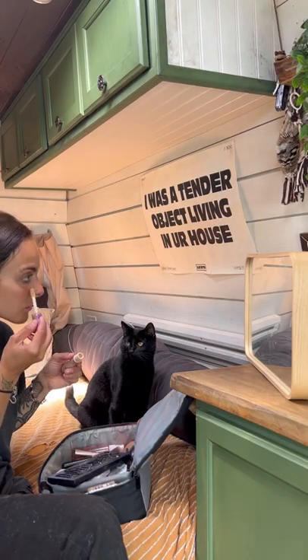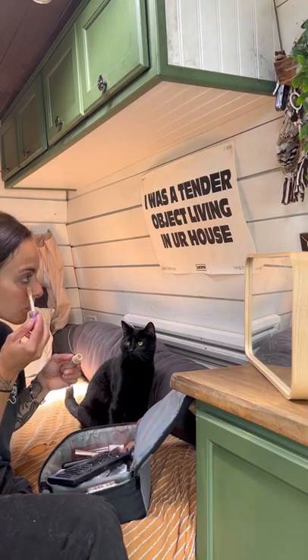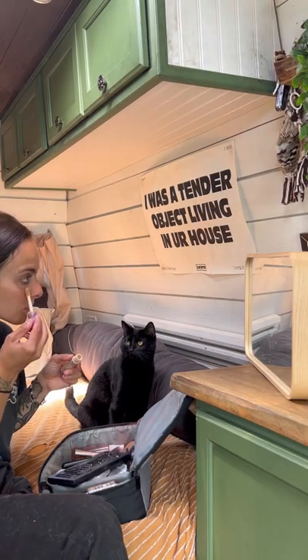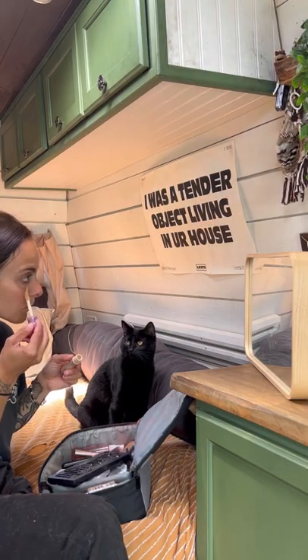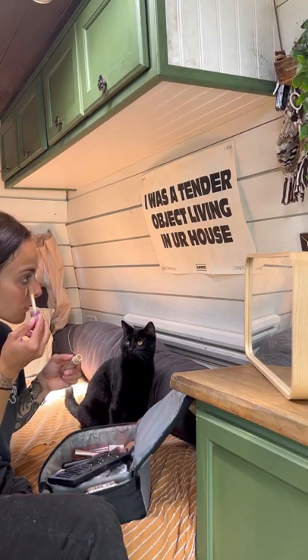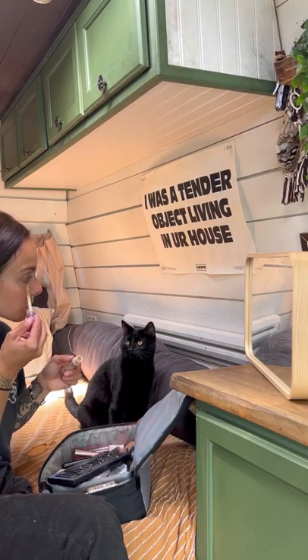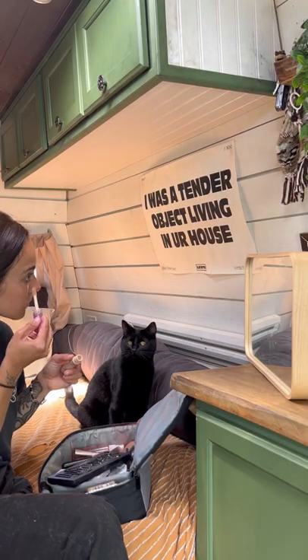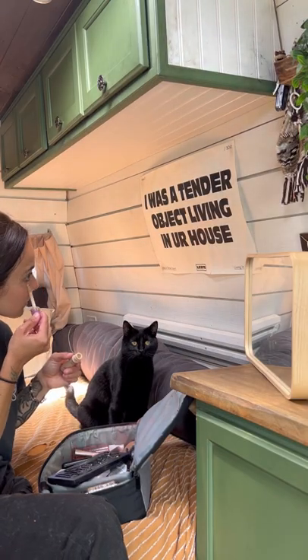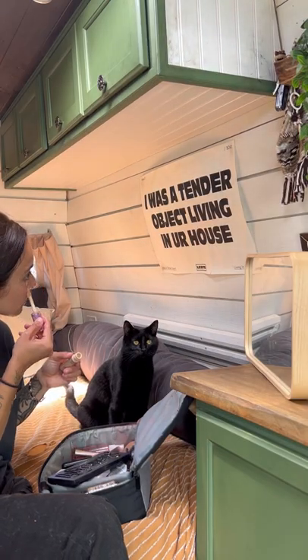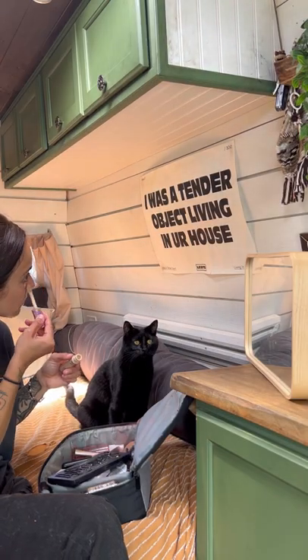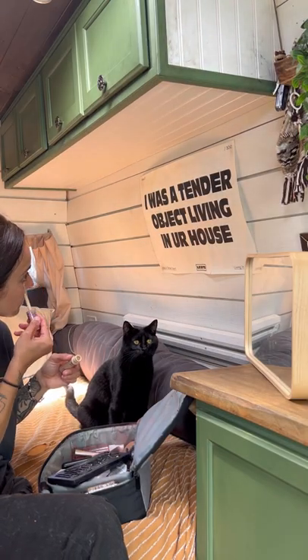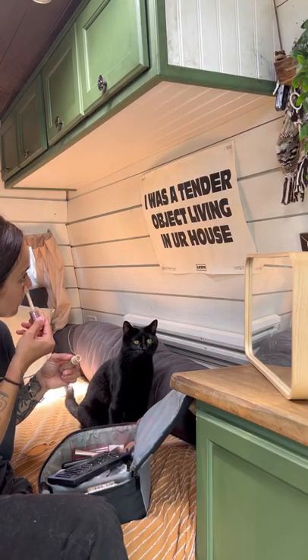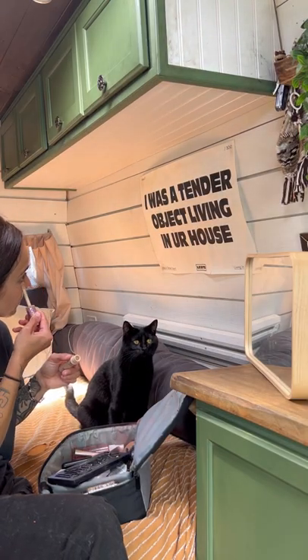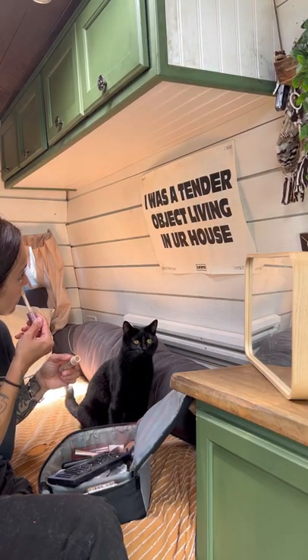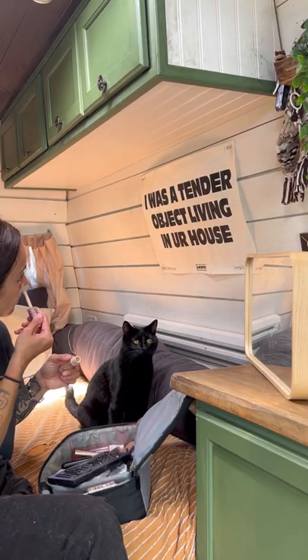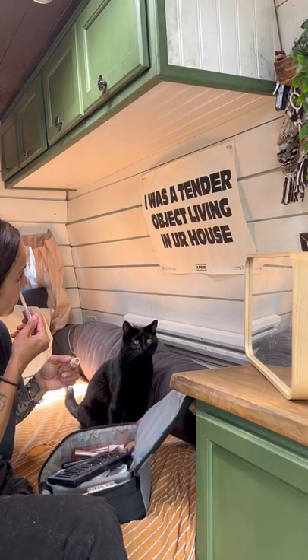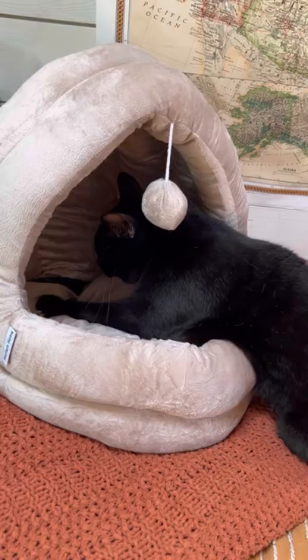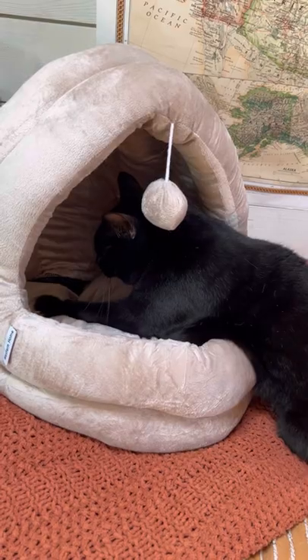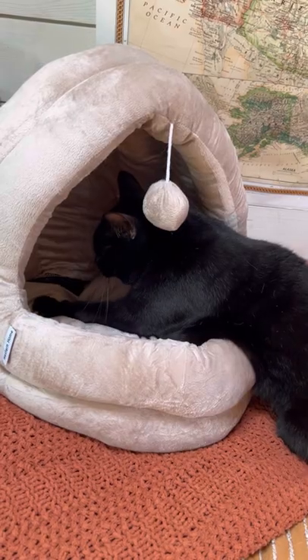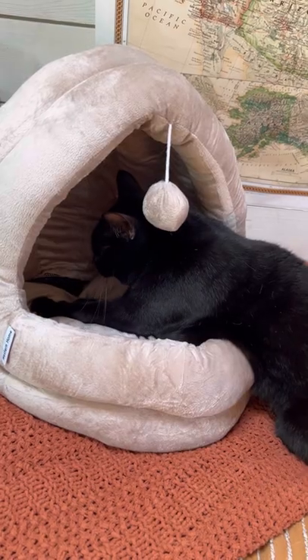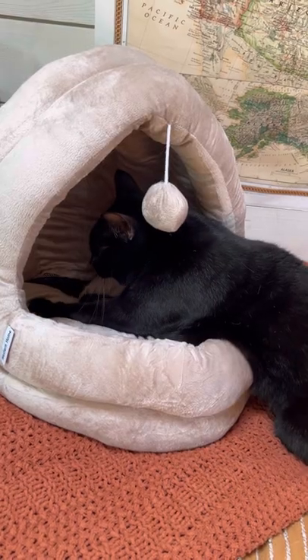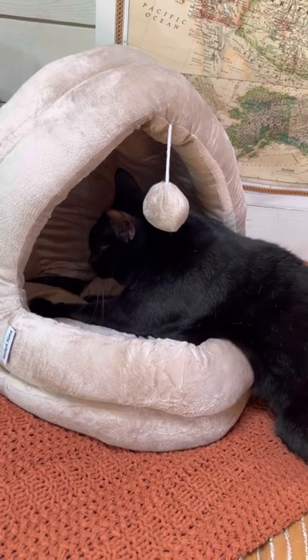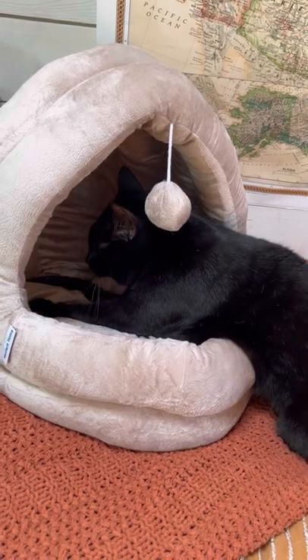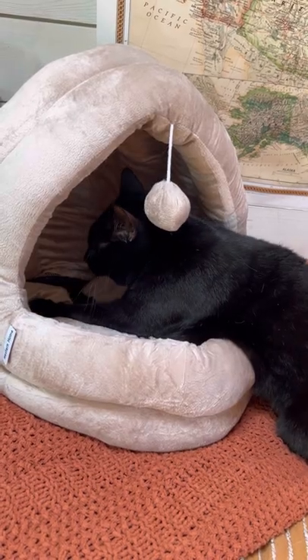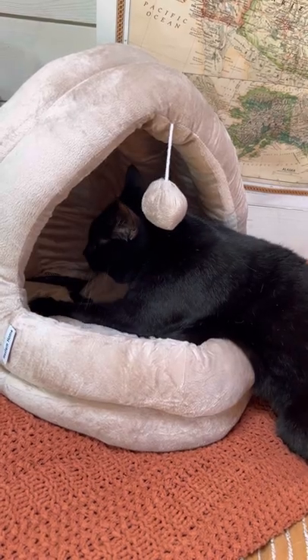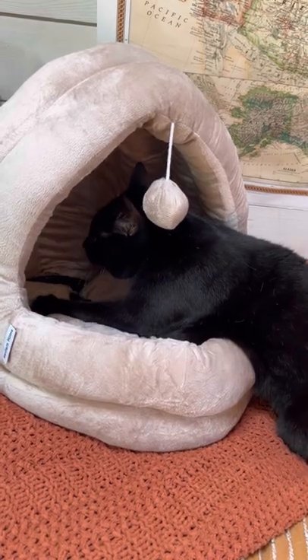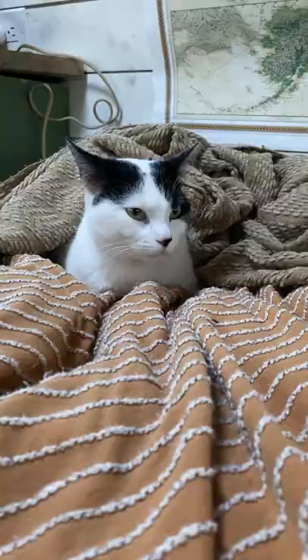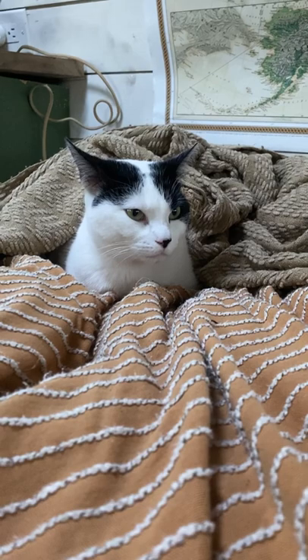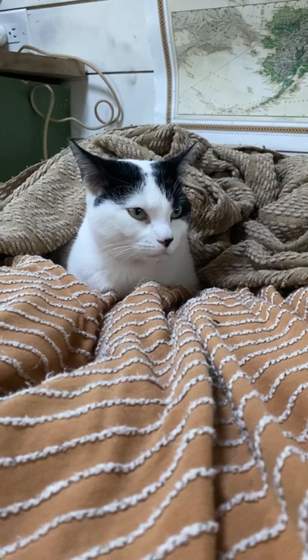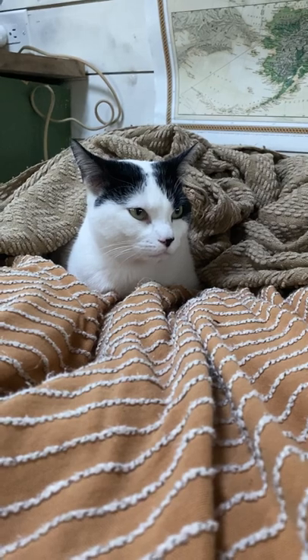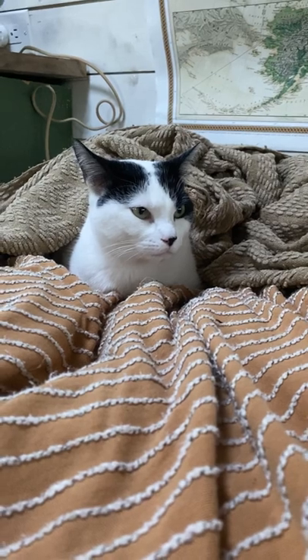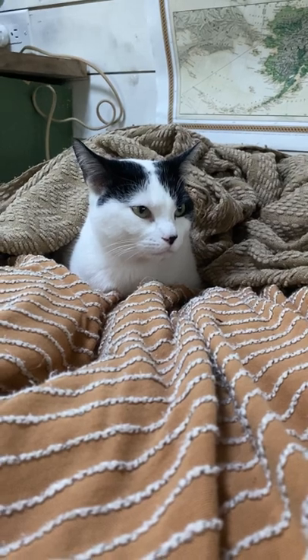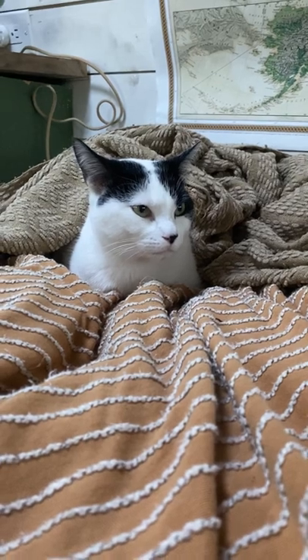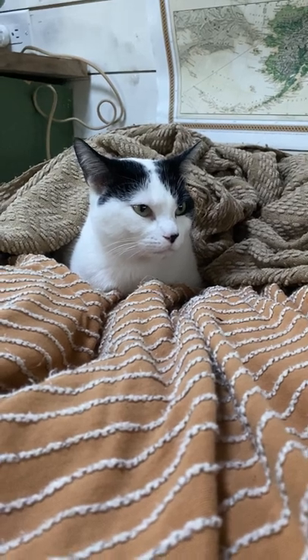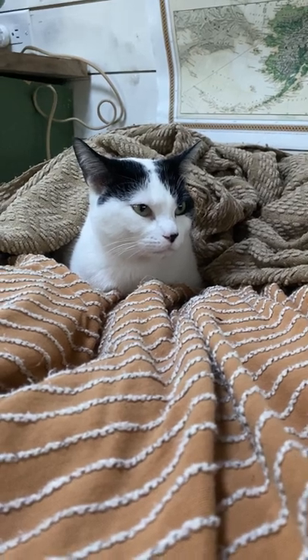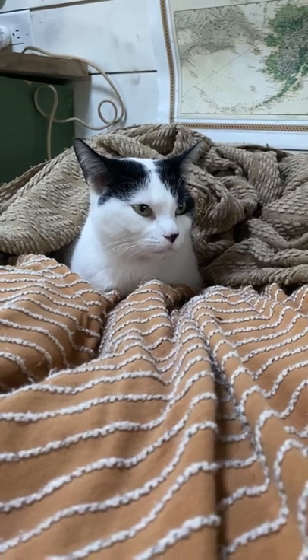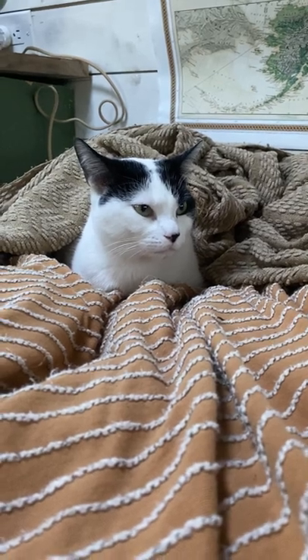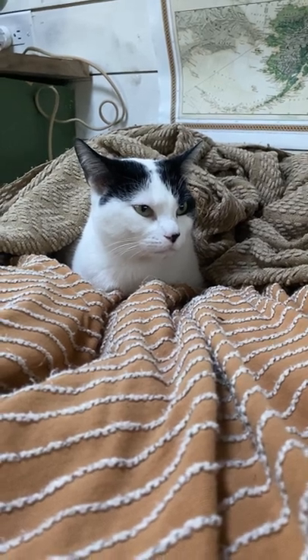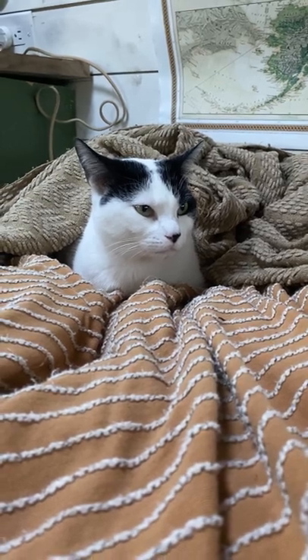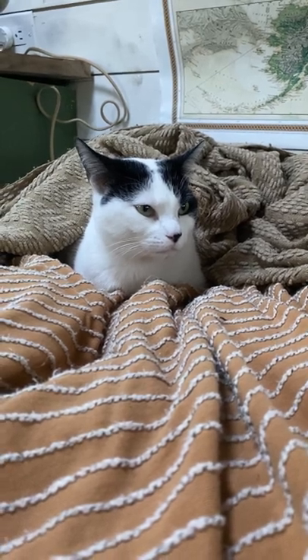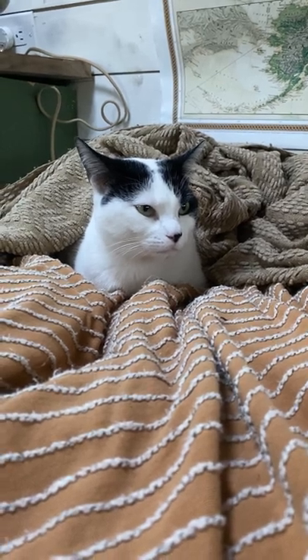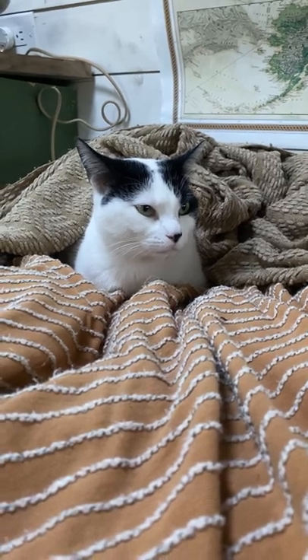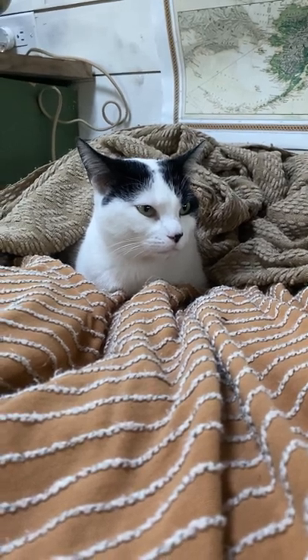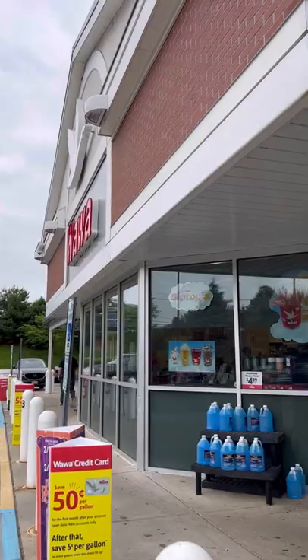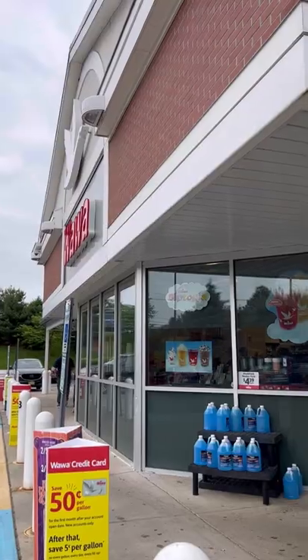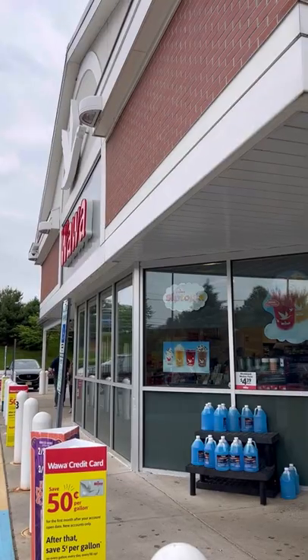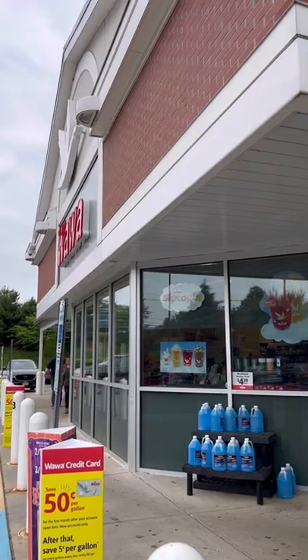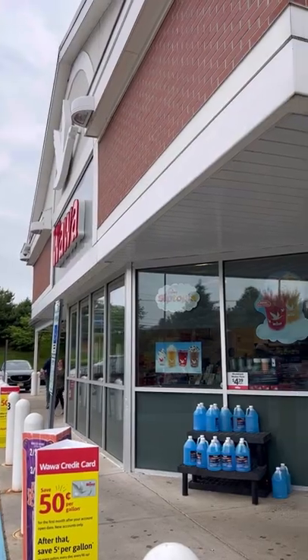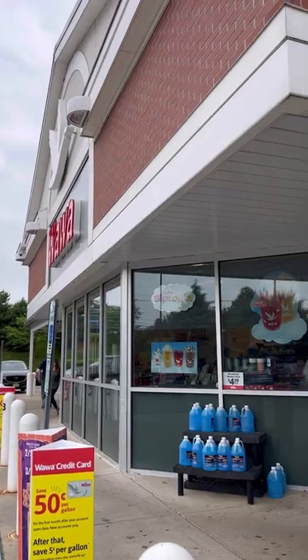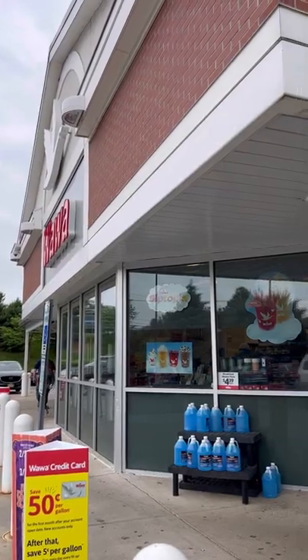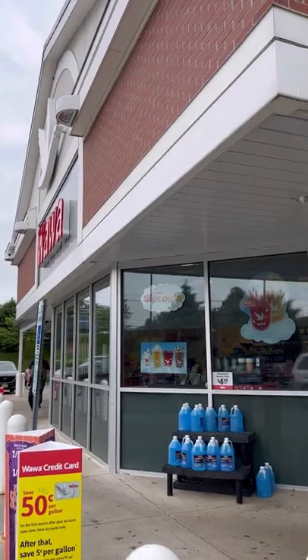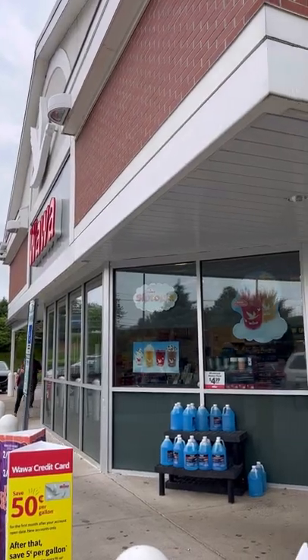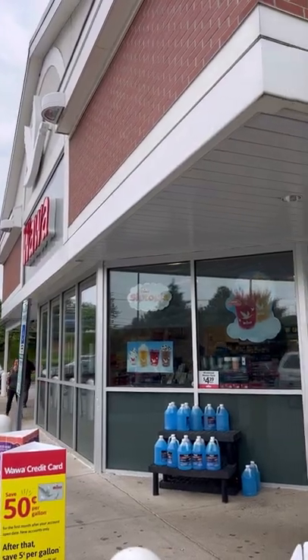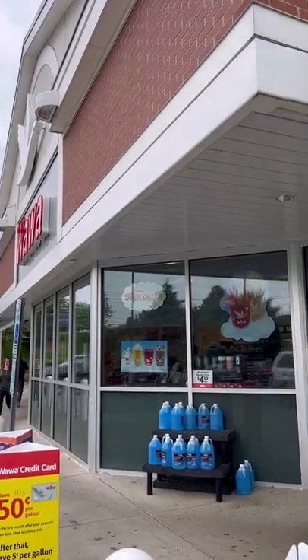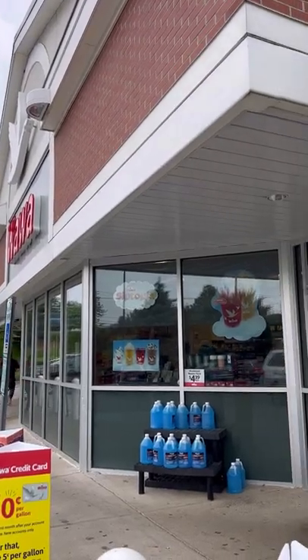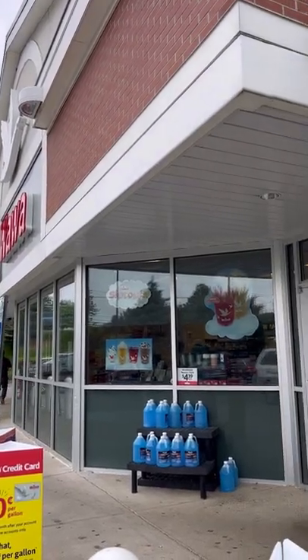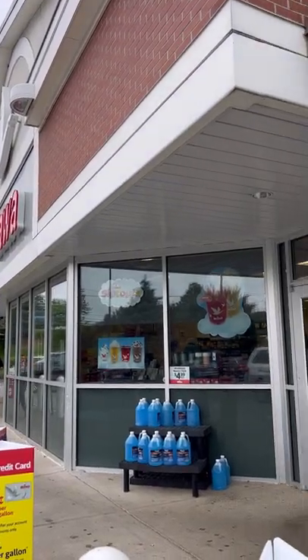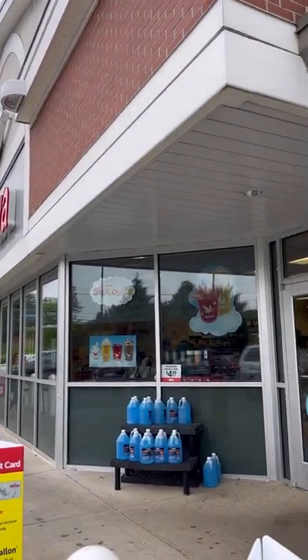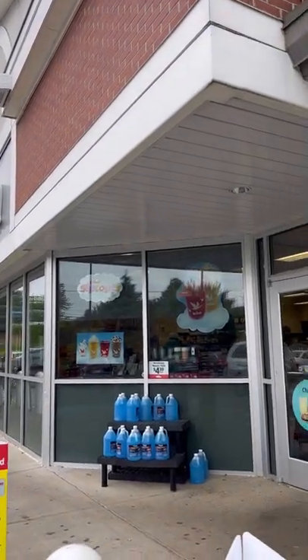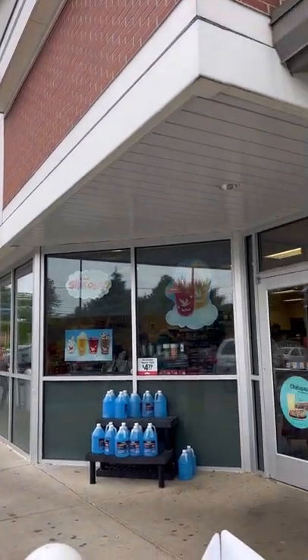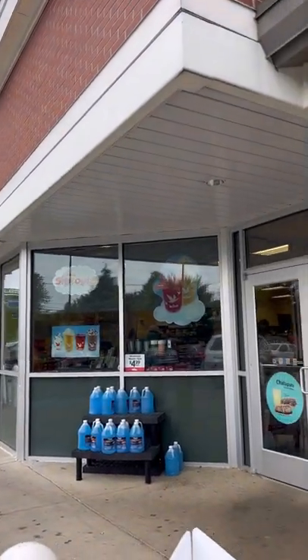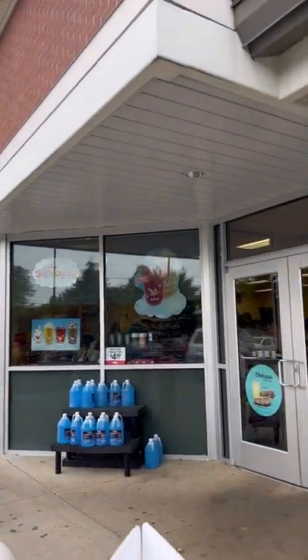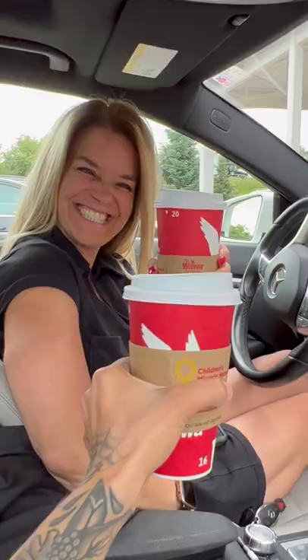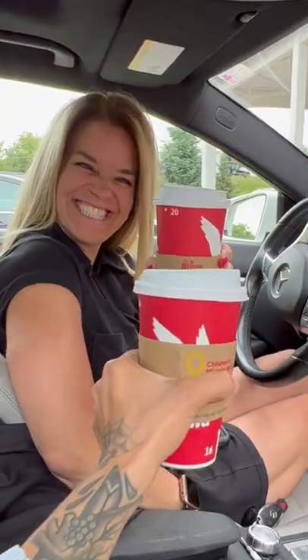I start doing my makeup on my counter, say goodbye to Bean and Sprout, who could care less, and head off to Wawa before work starts.